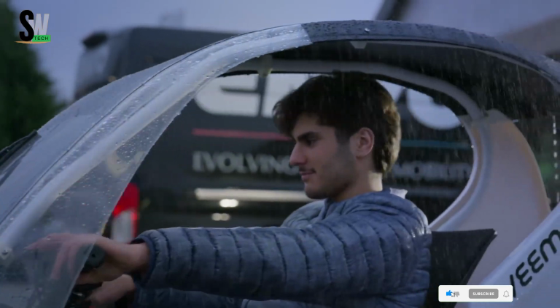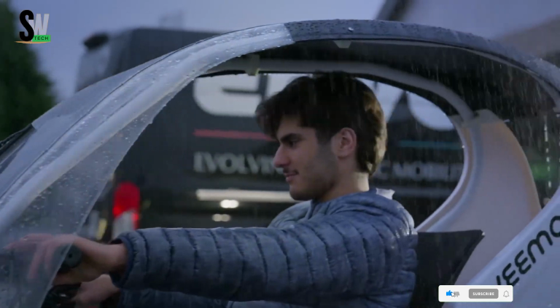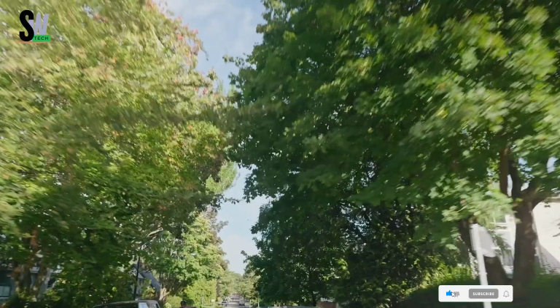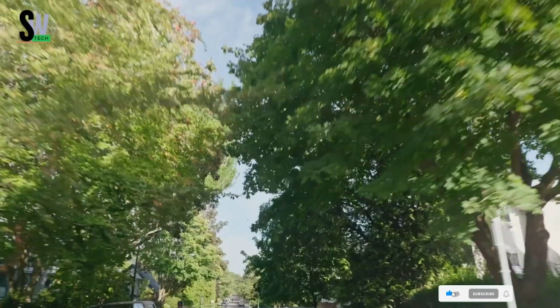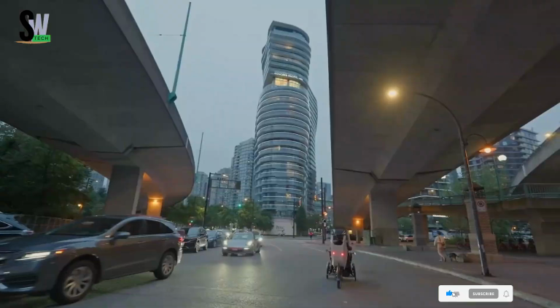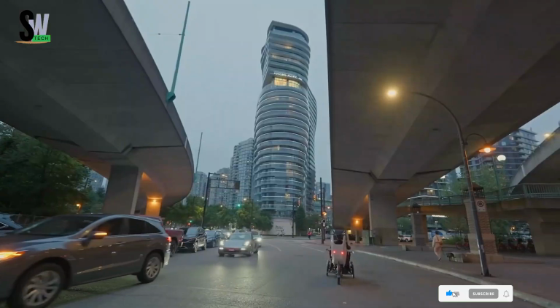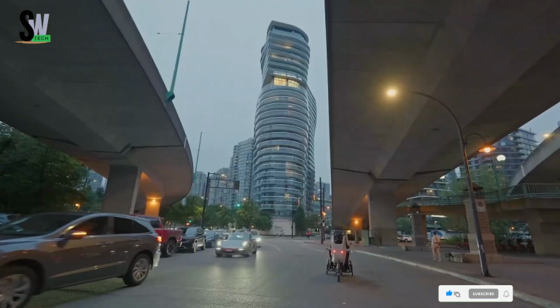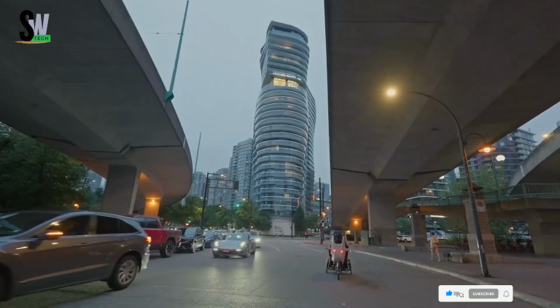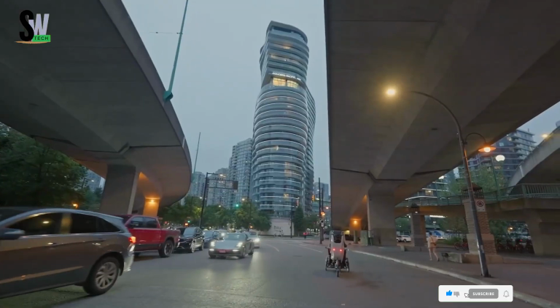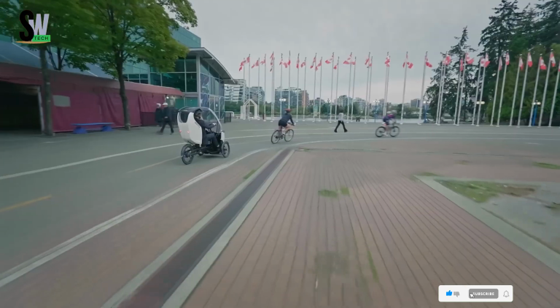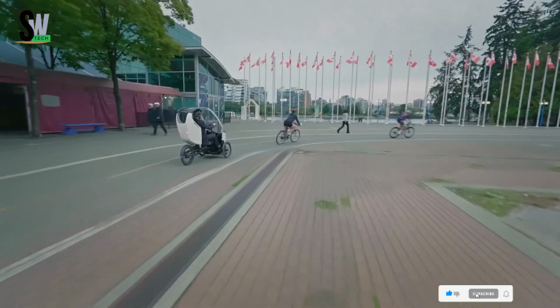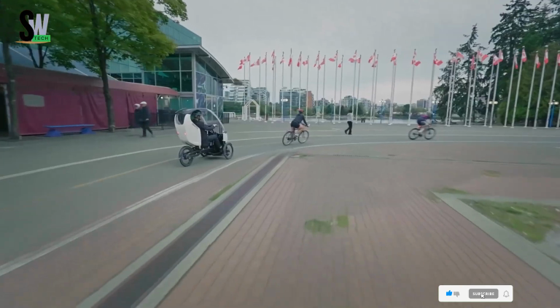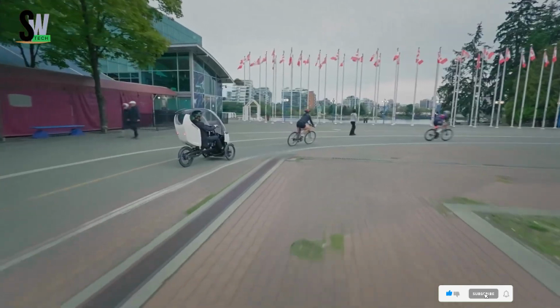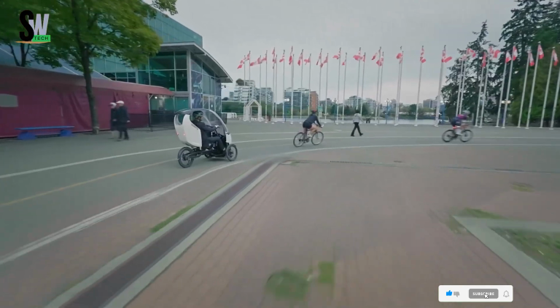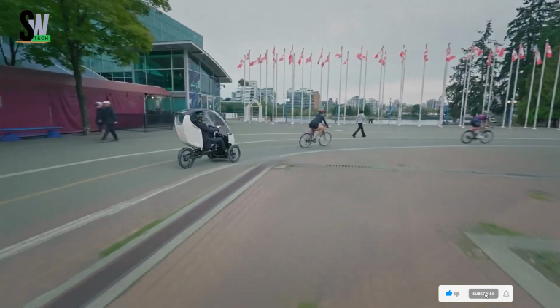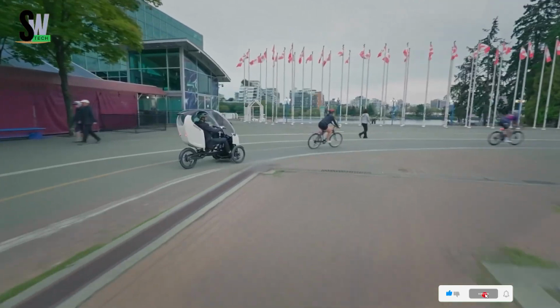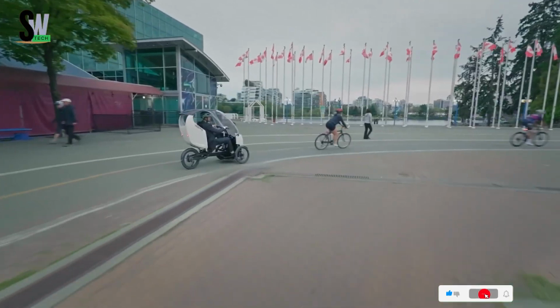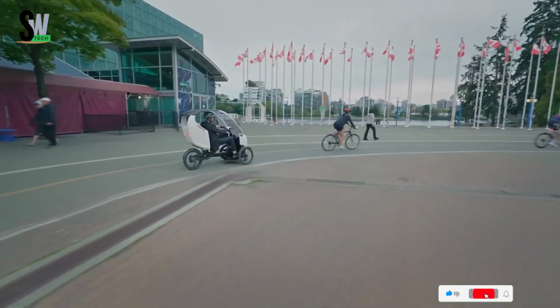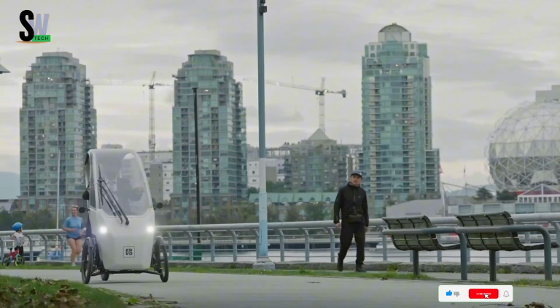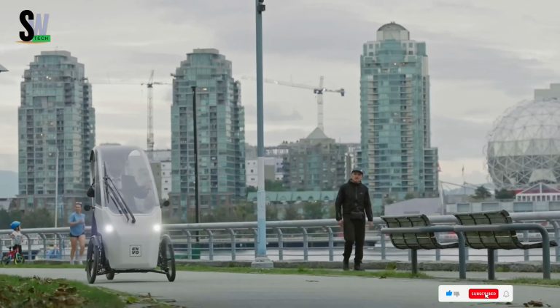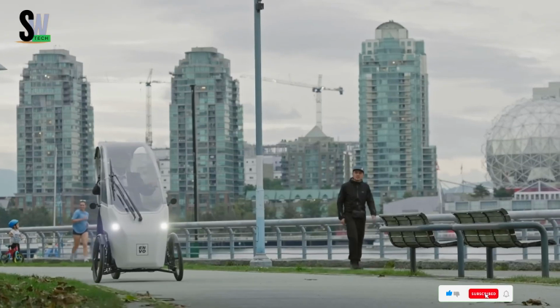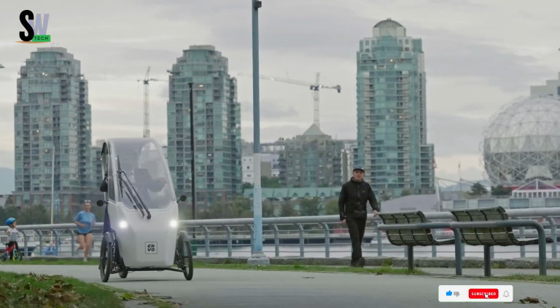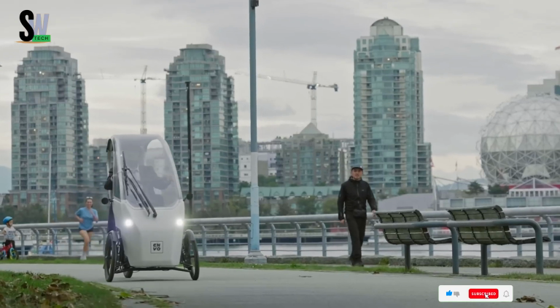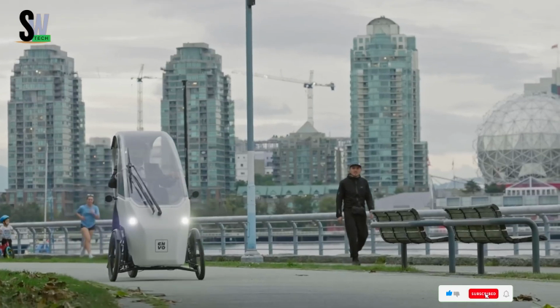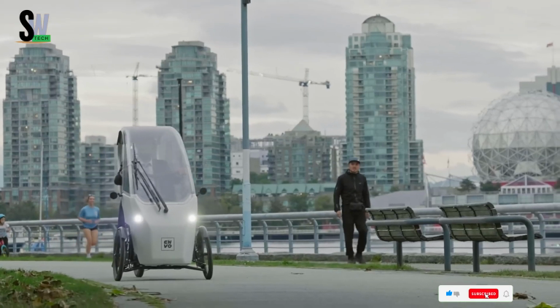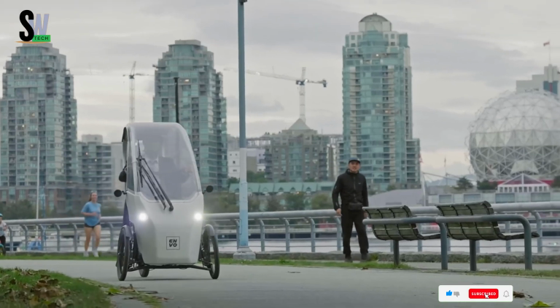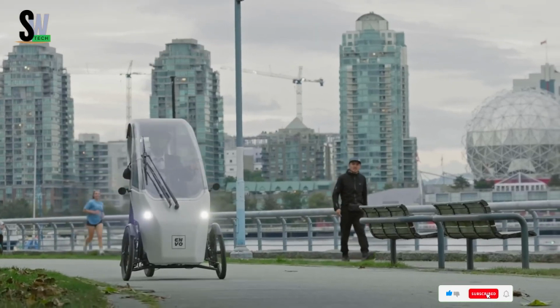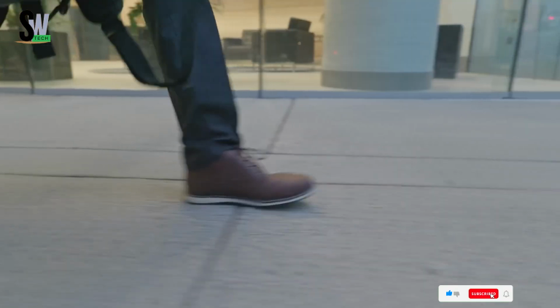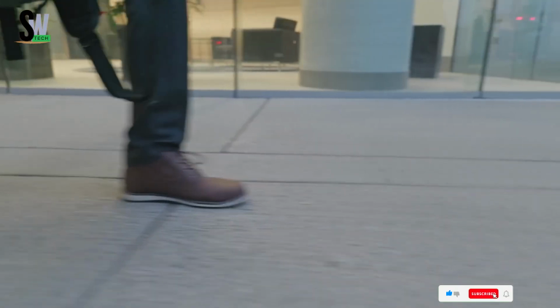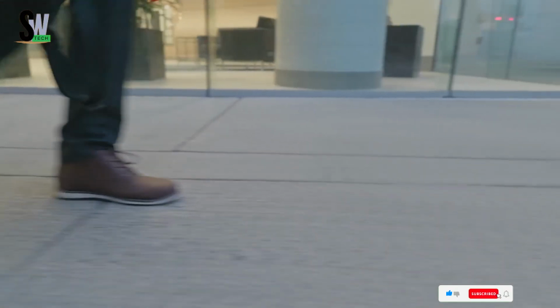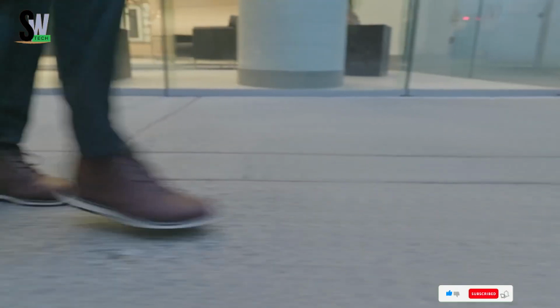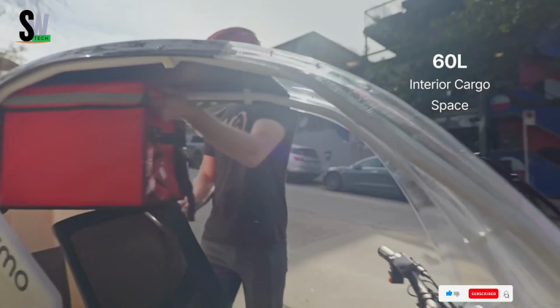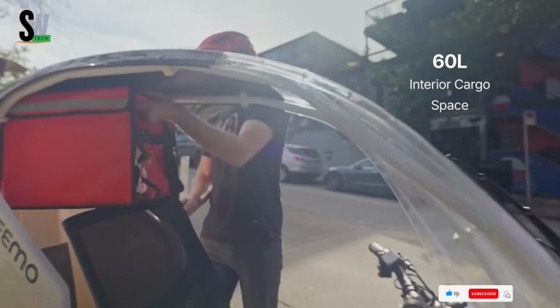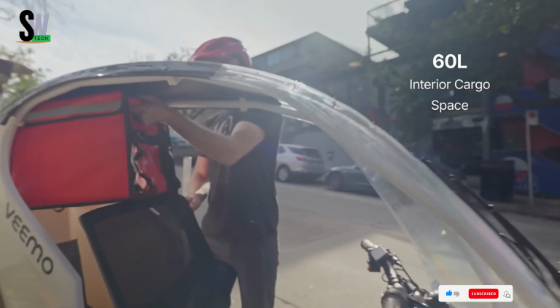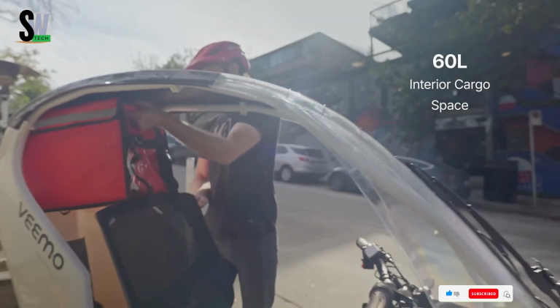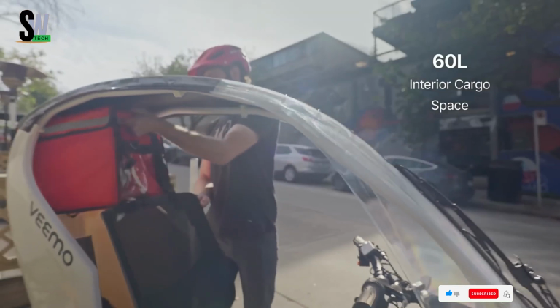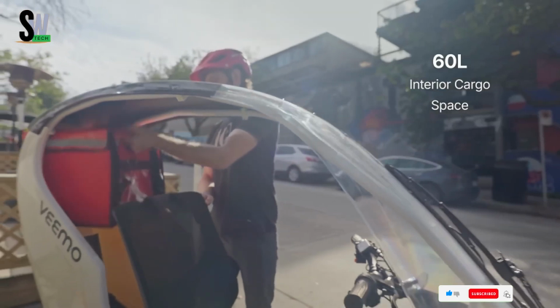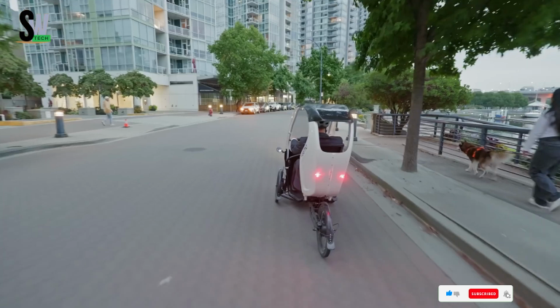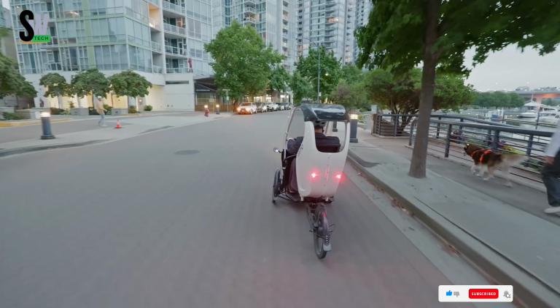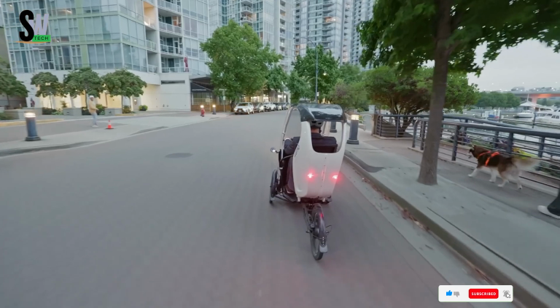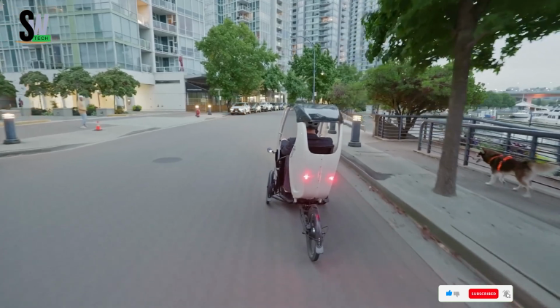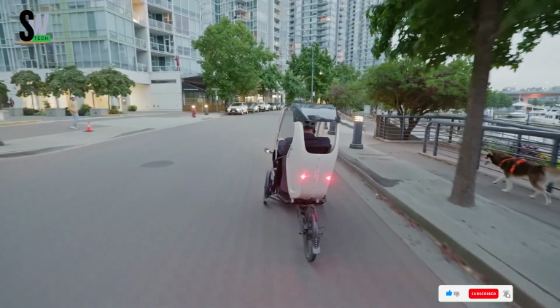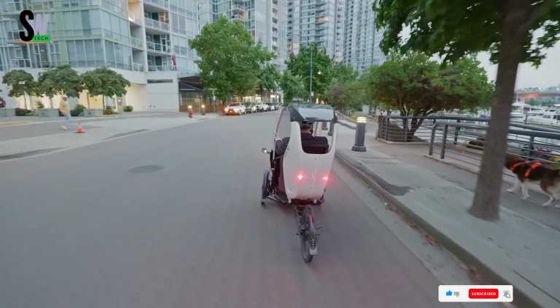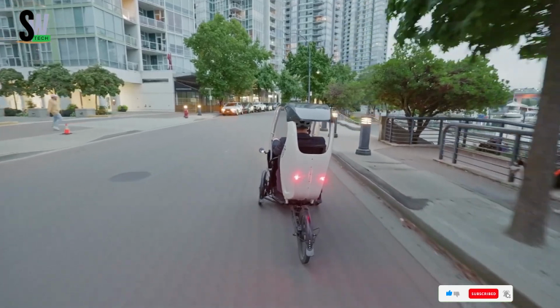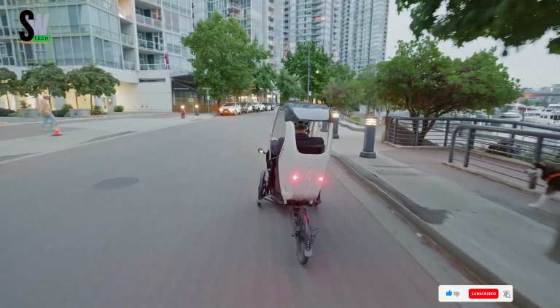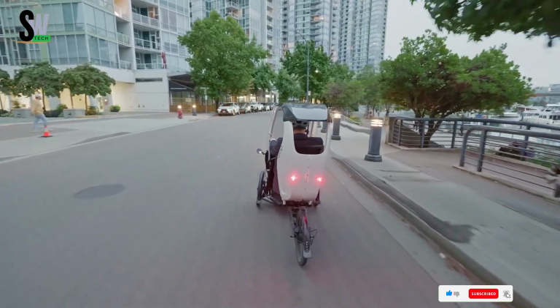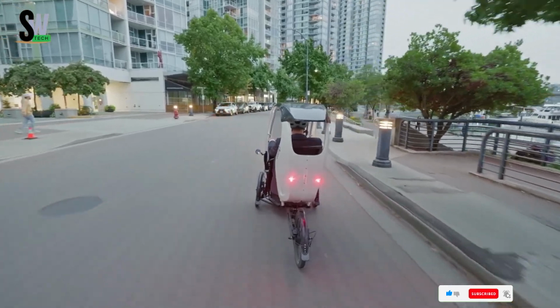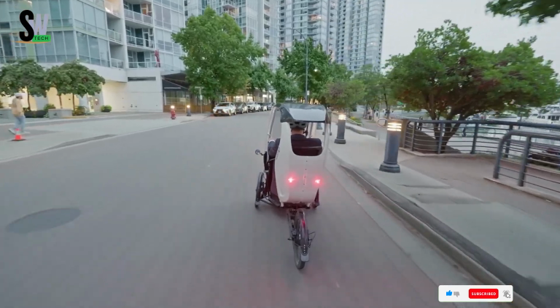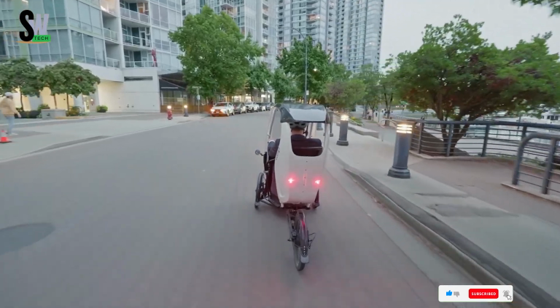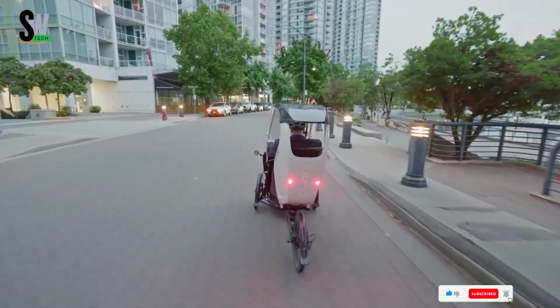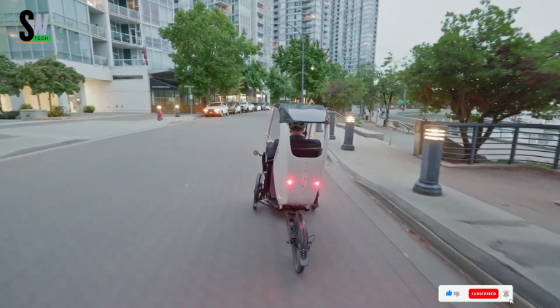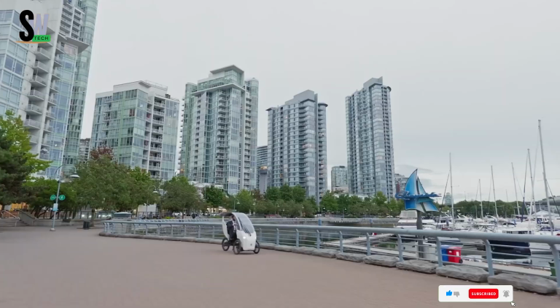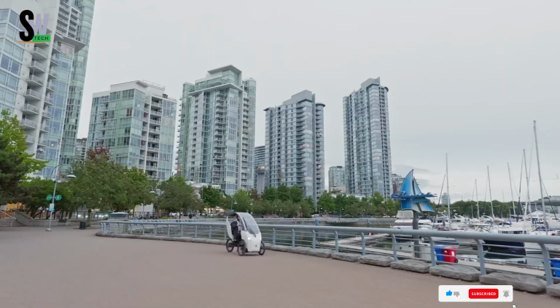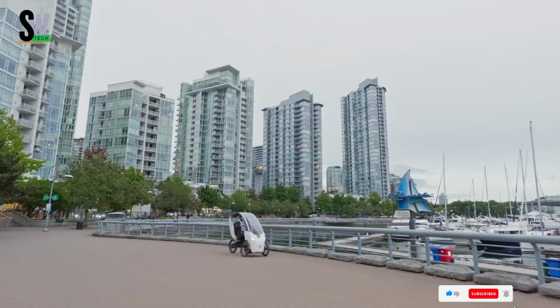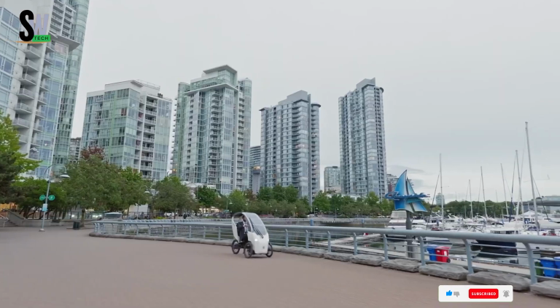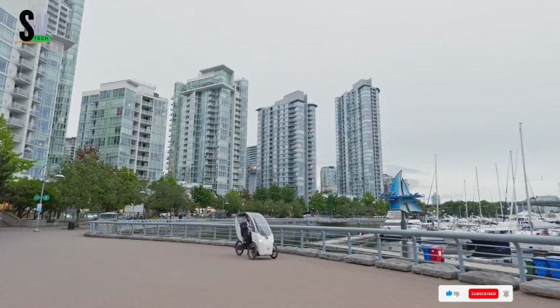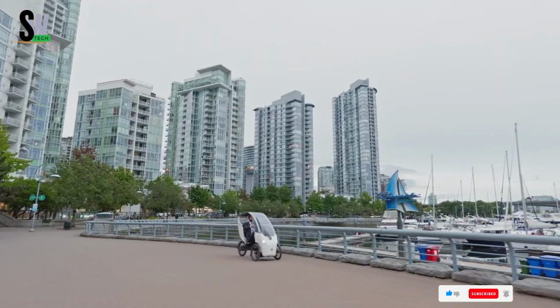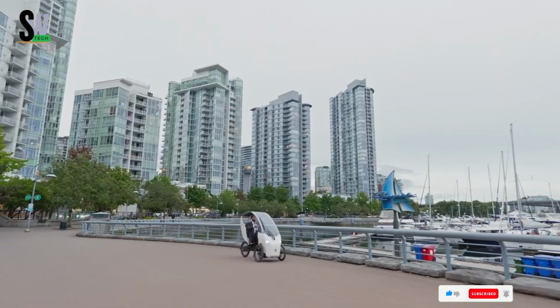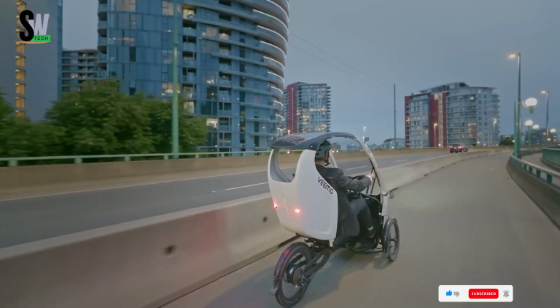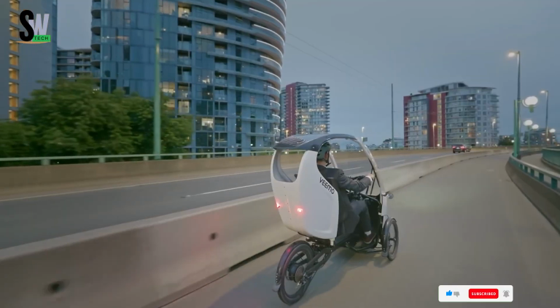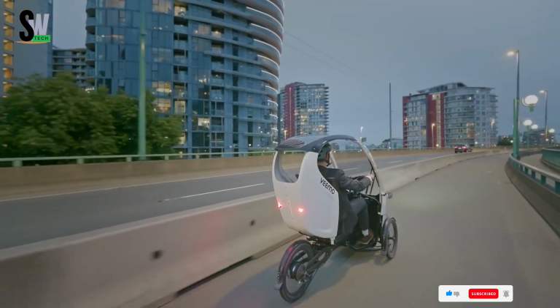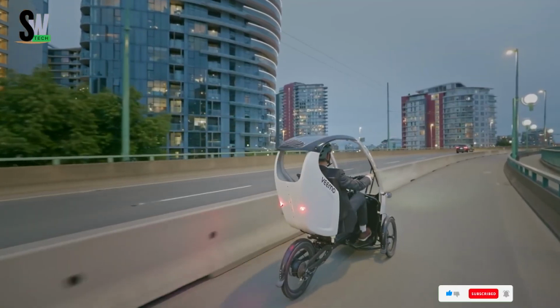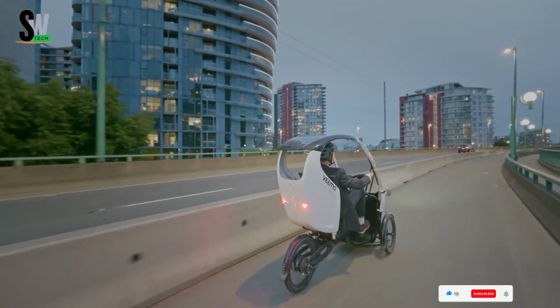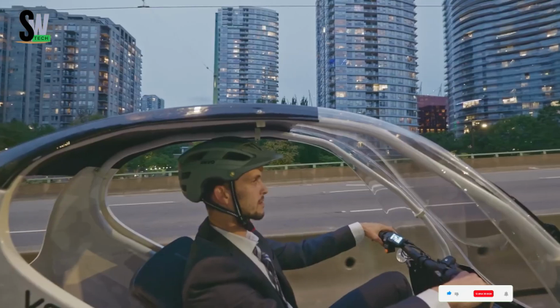The Envo Vima Velomobile represents an innovative step toward greener, more efficient personal transportation for modern urban life.